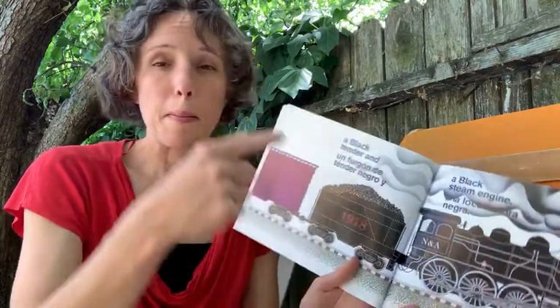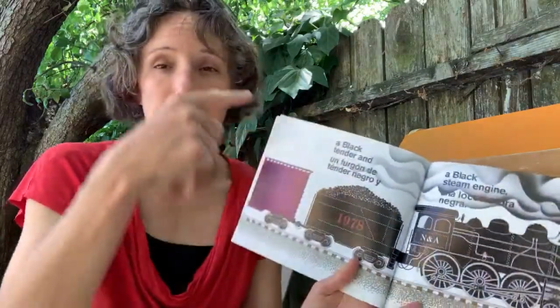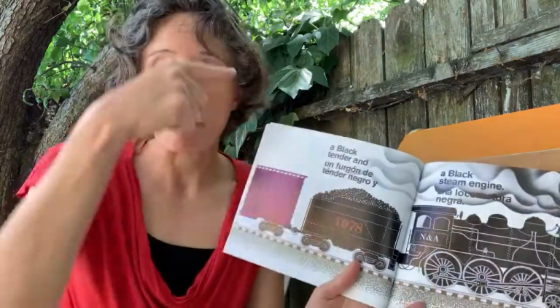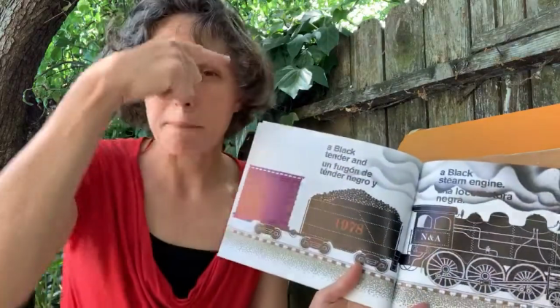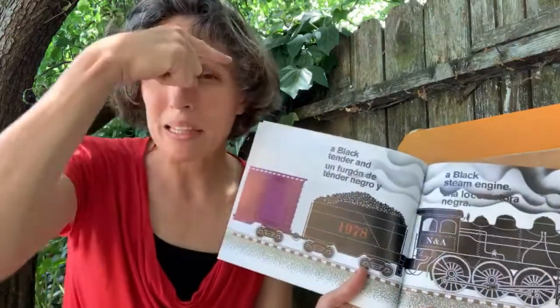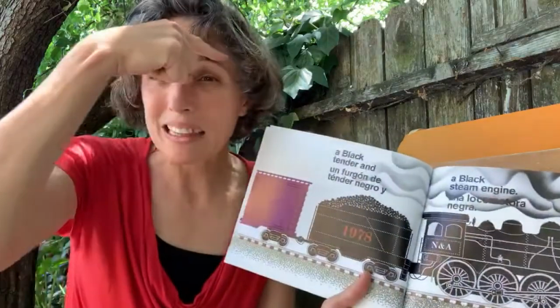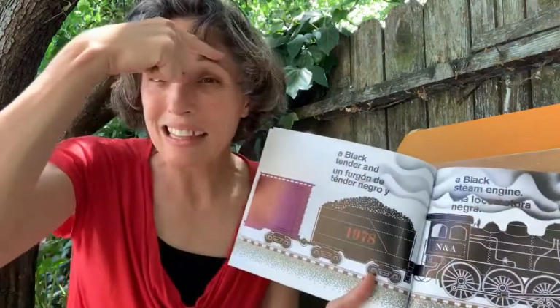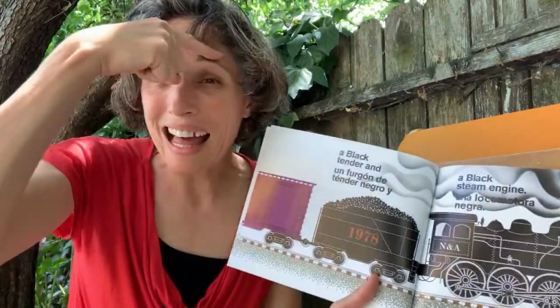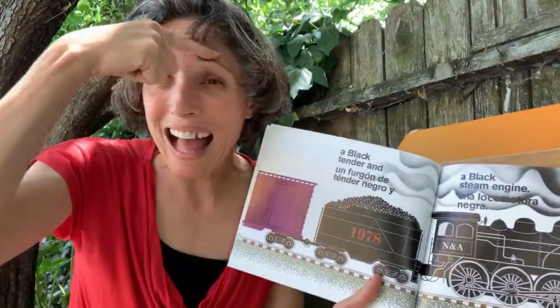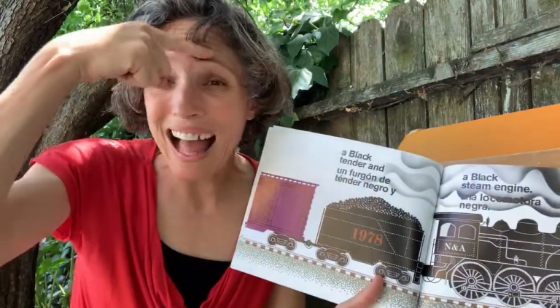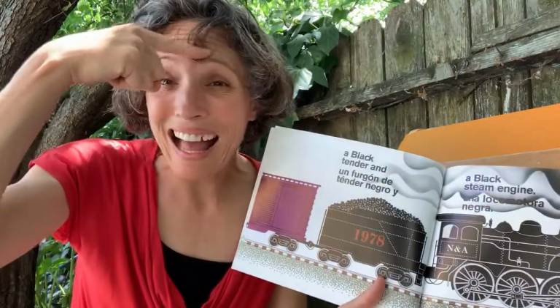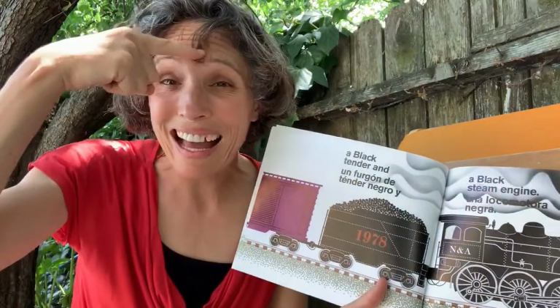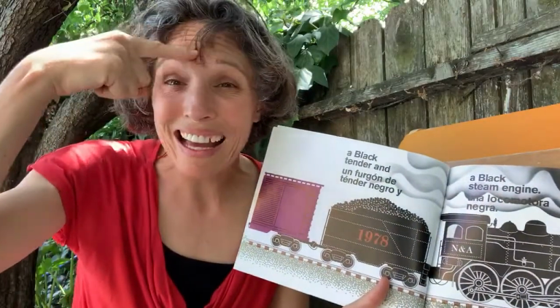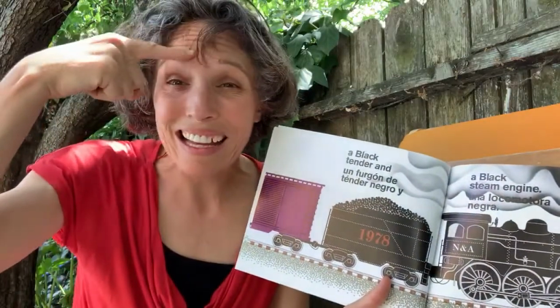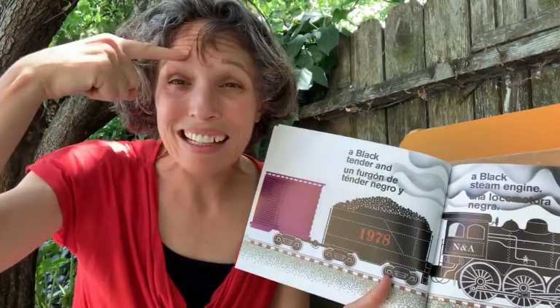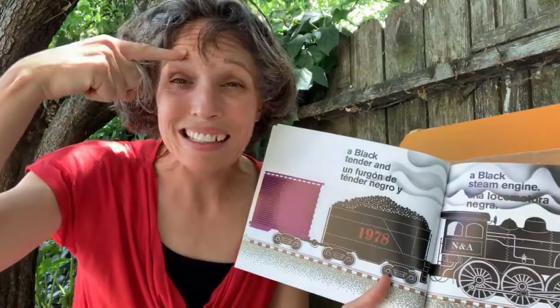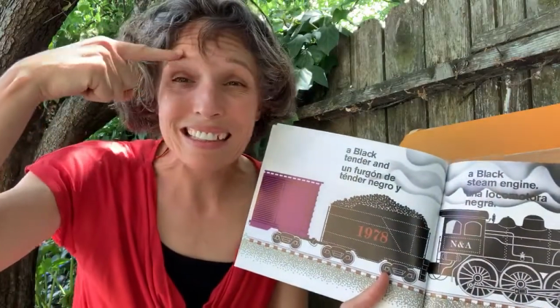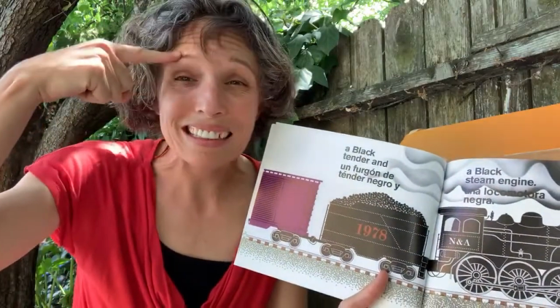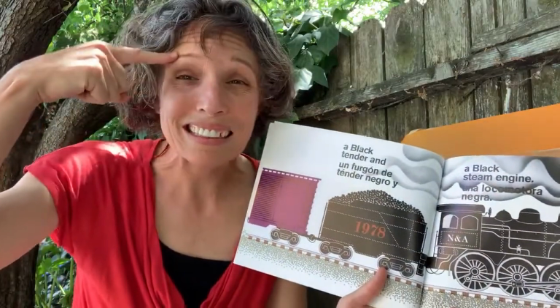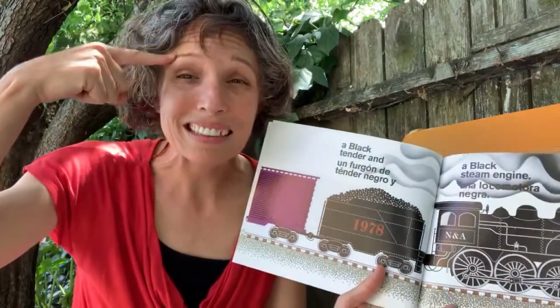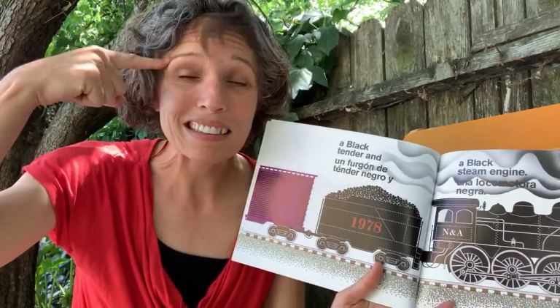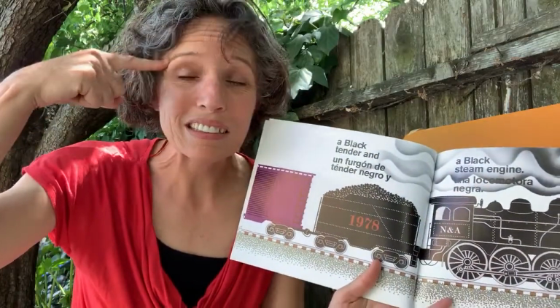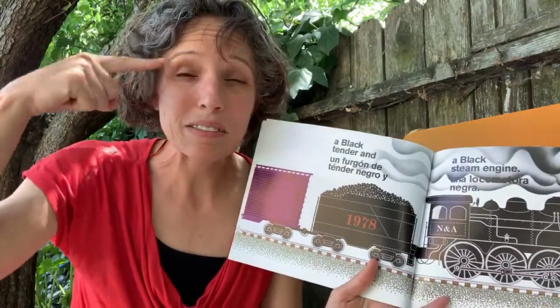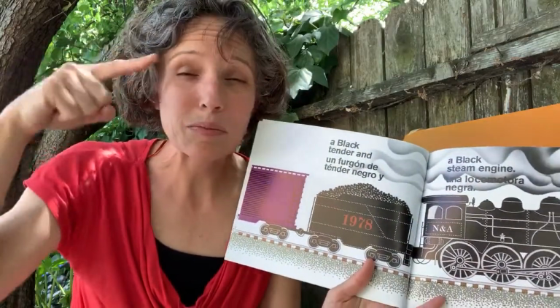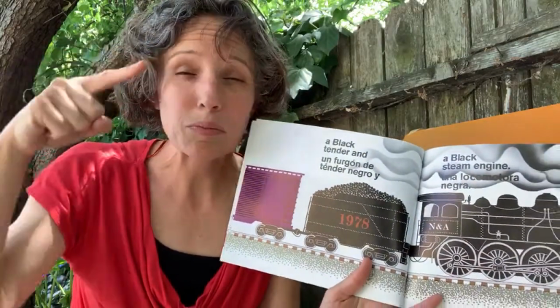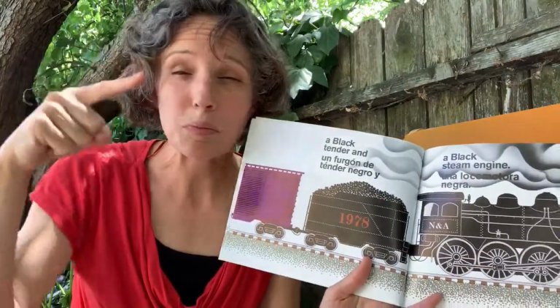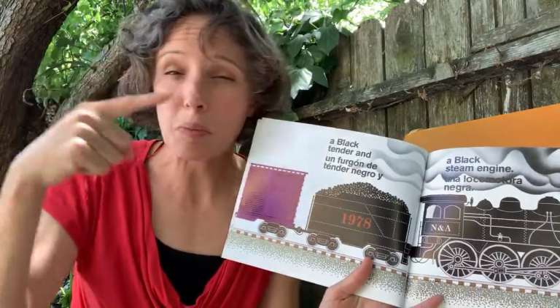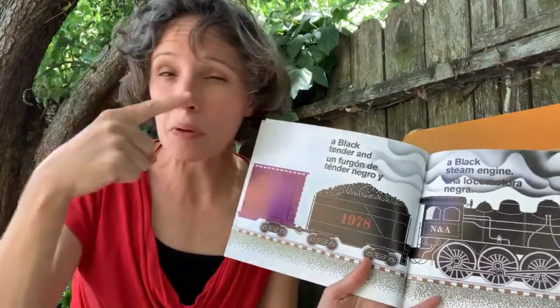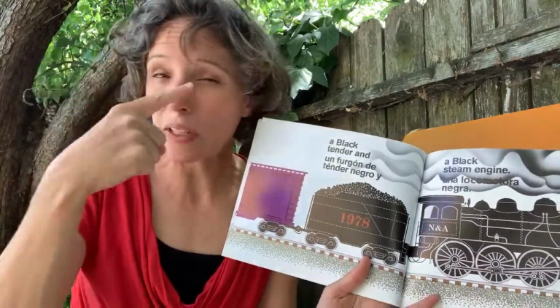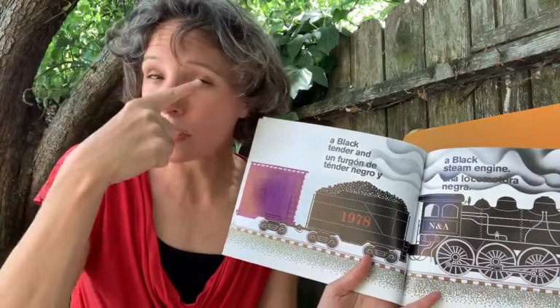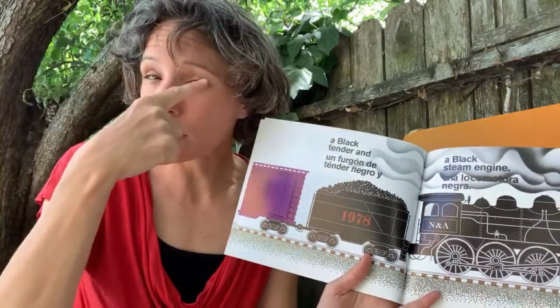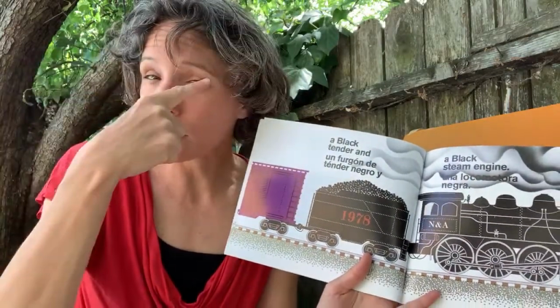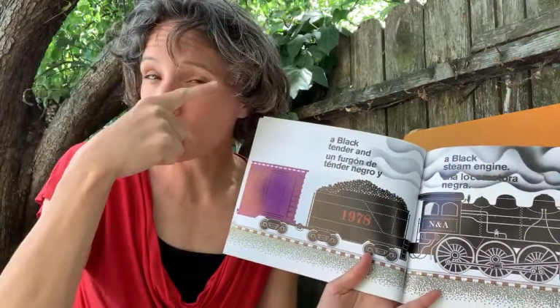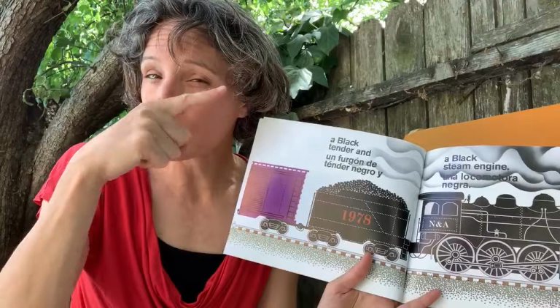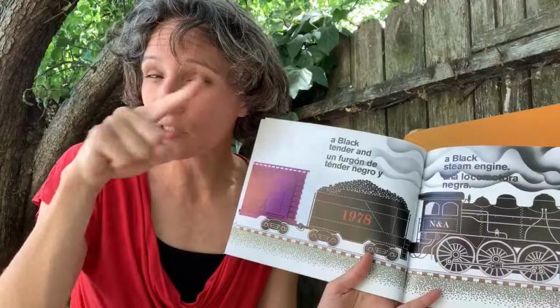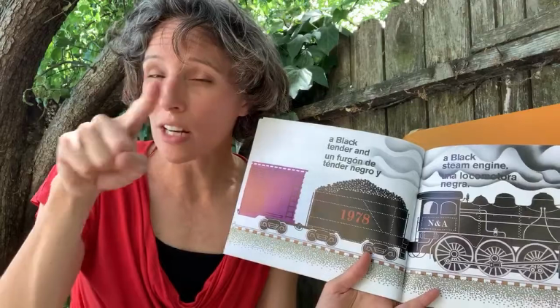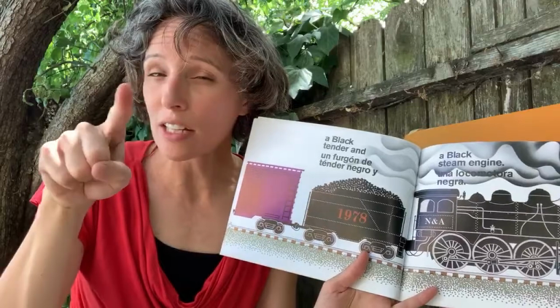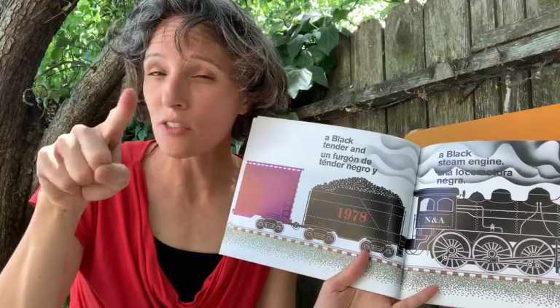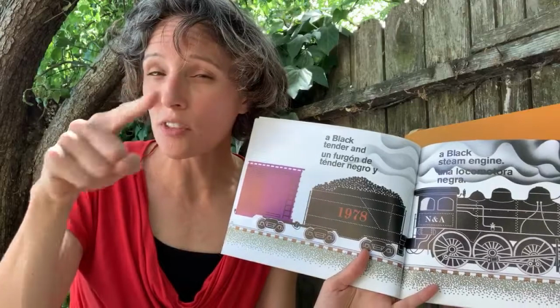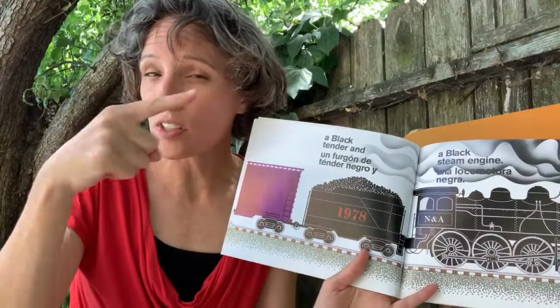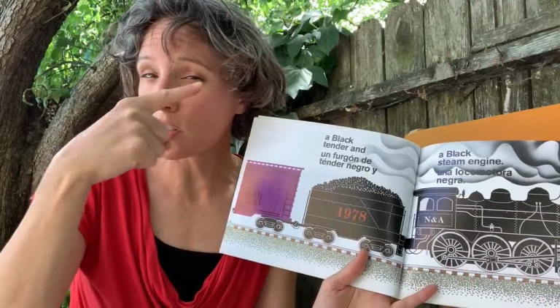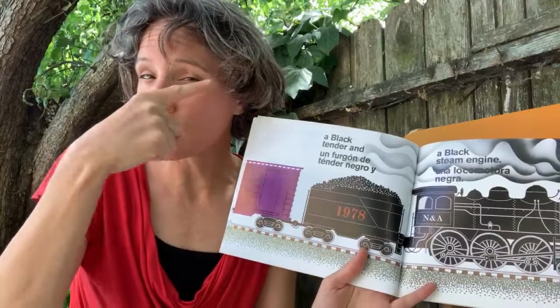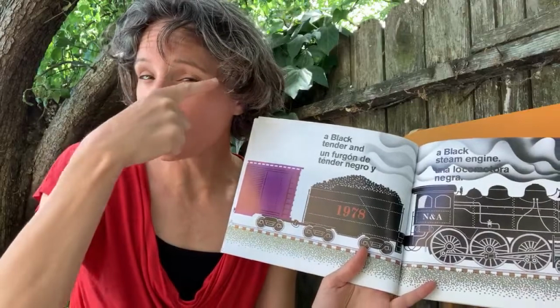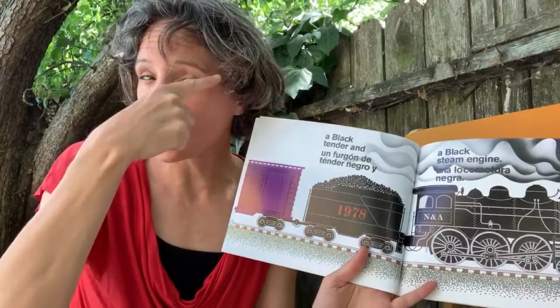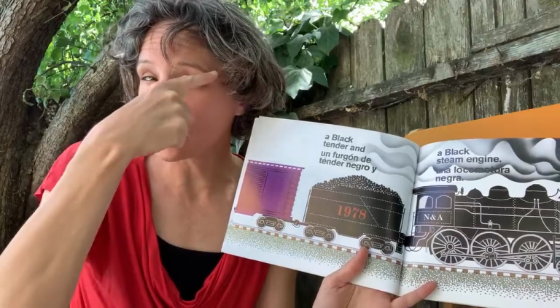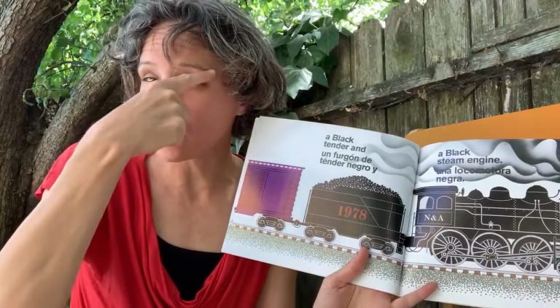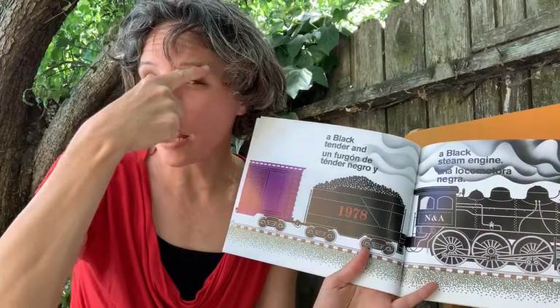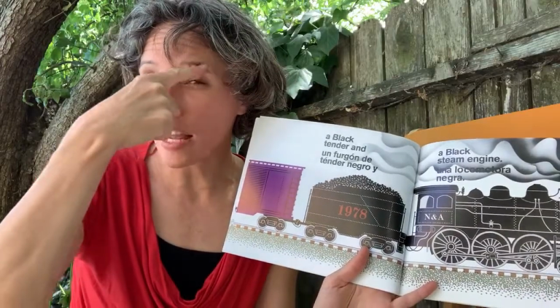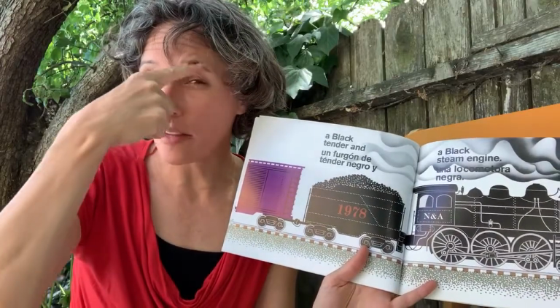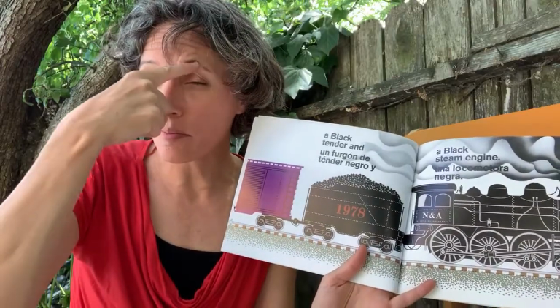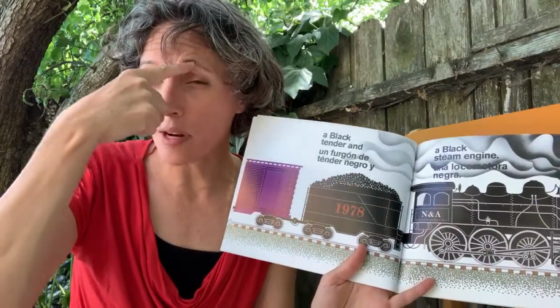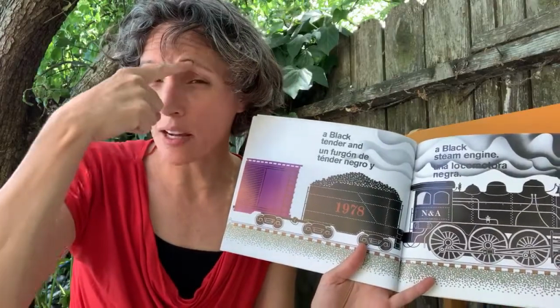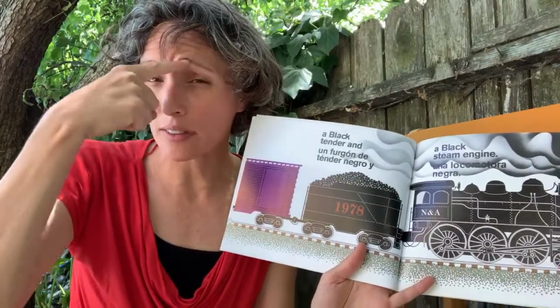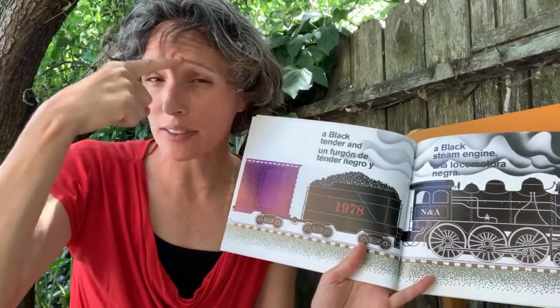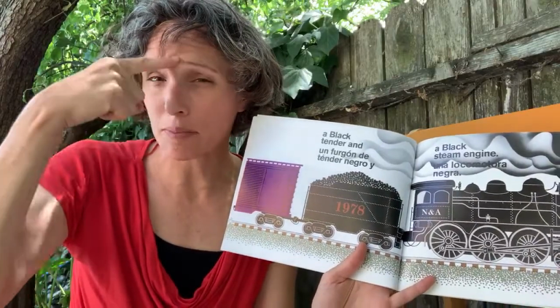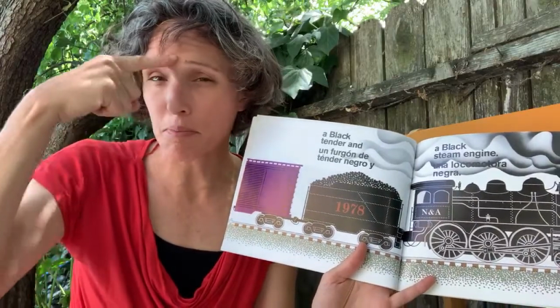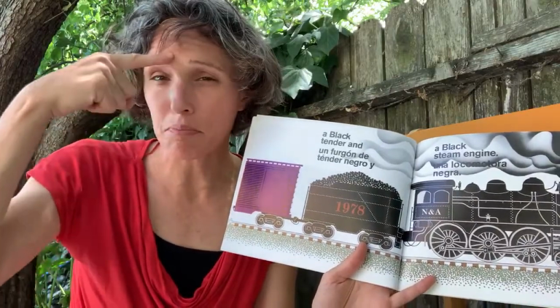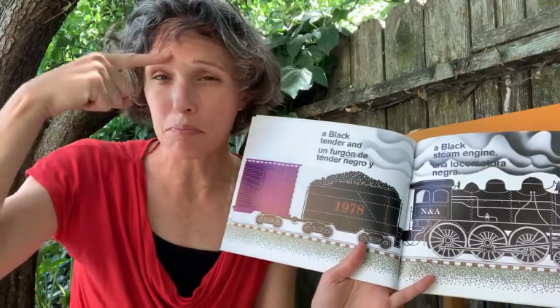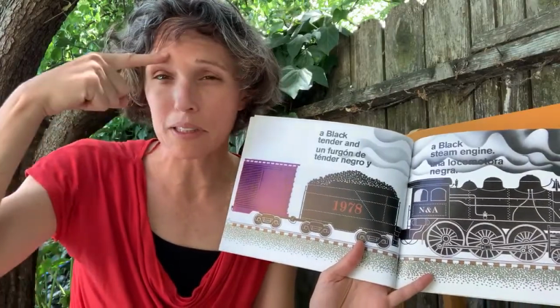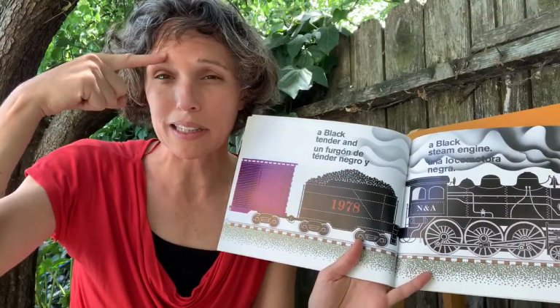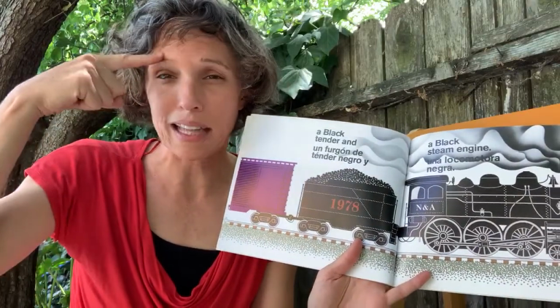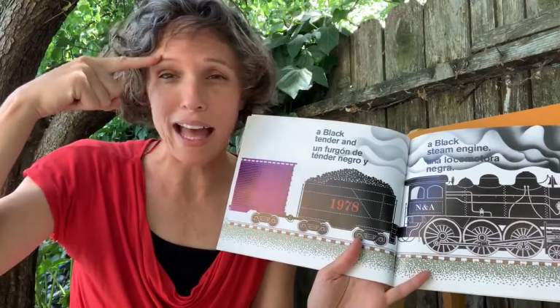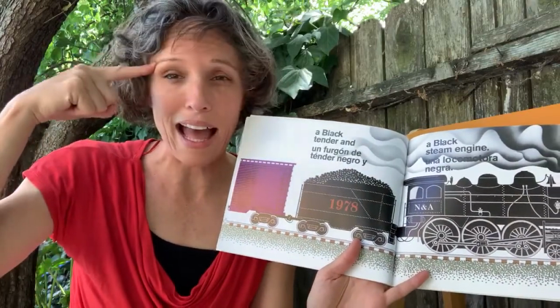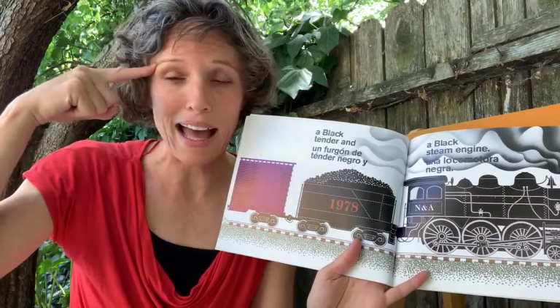Black — drag your finger across your eyebrows. Black.